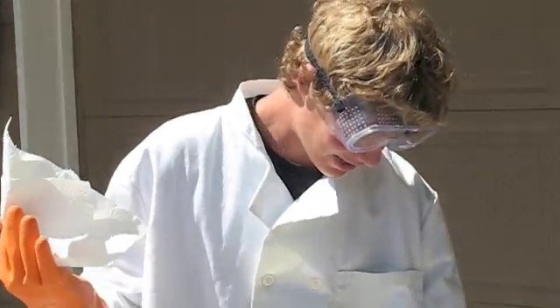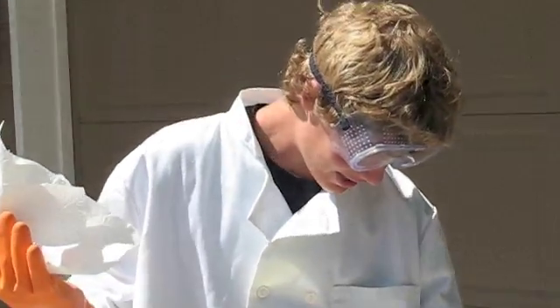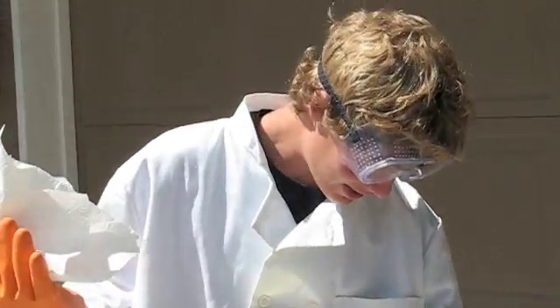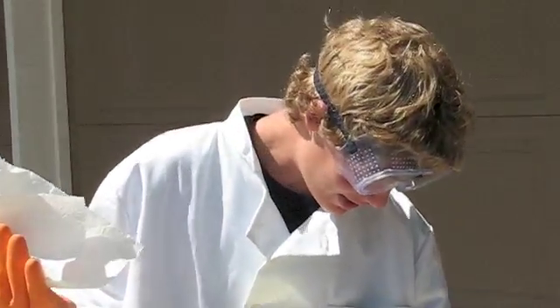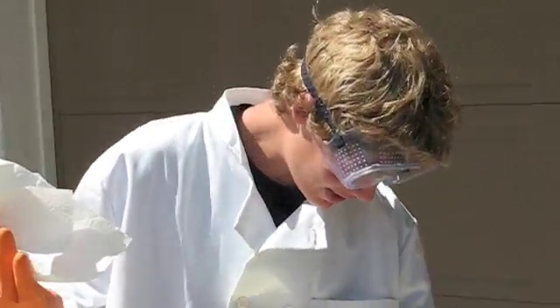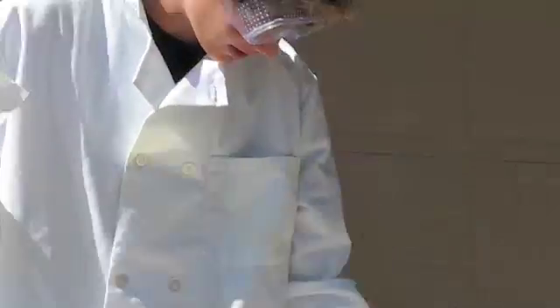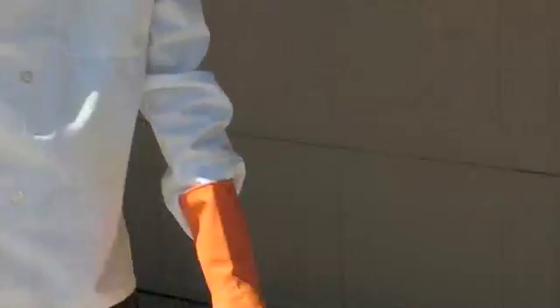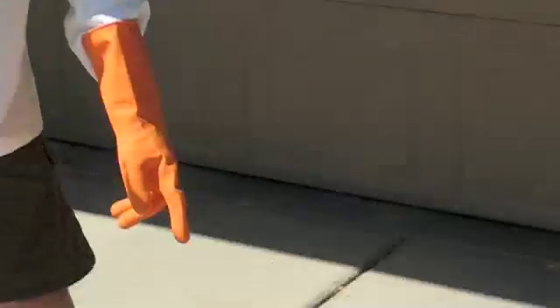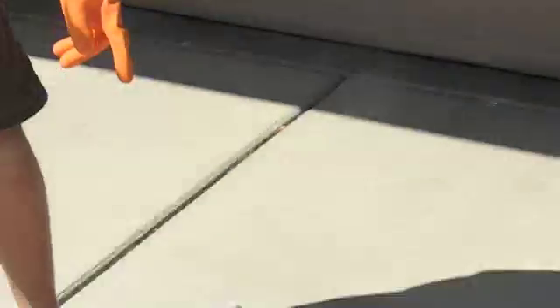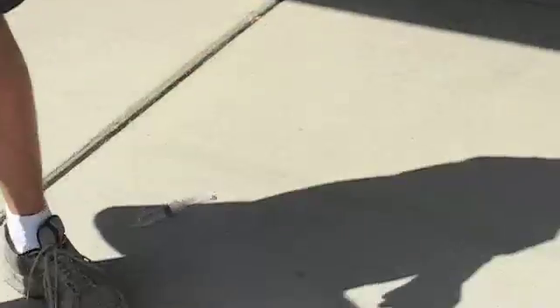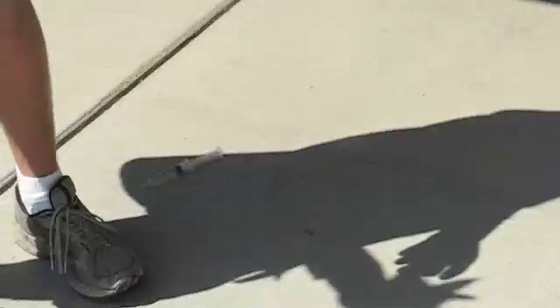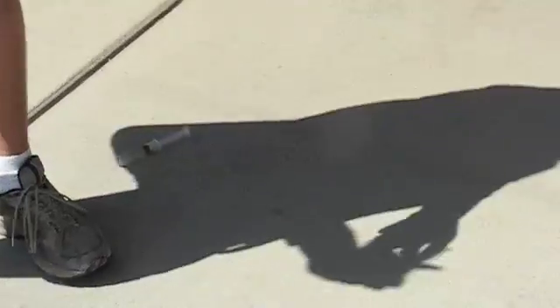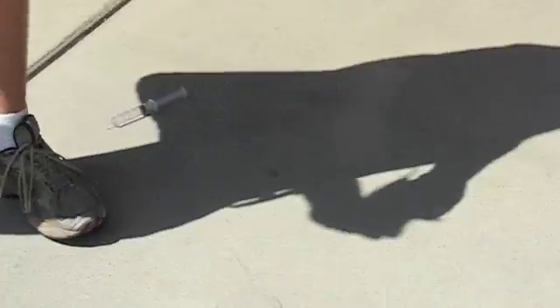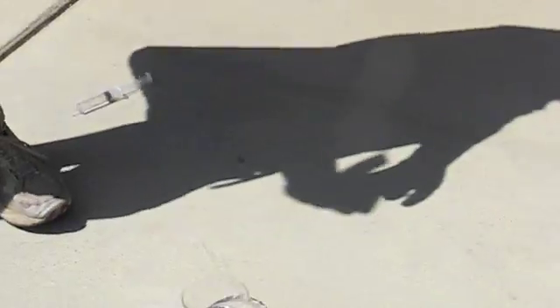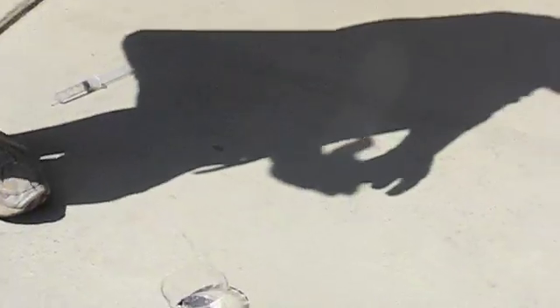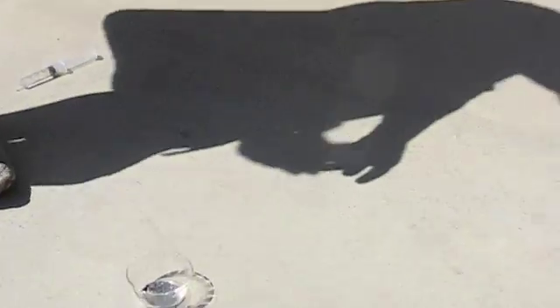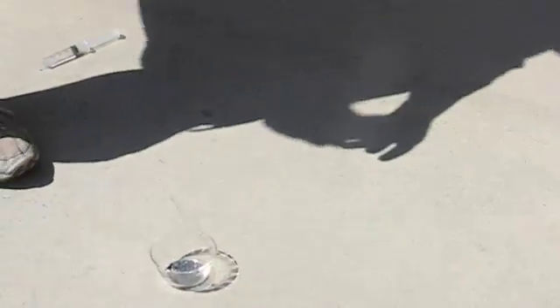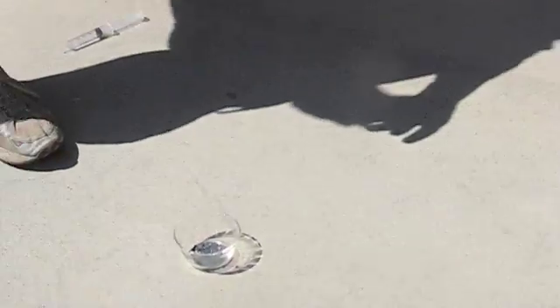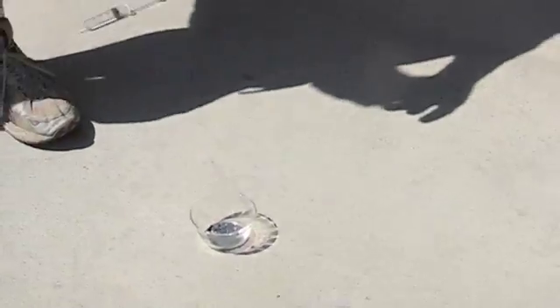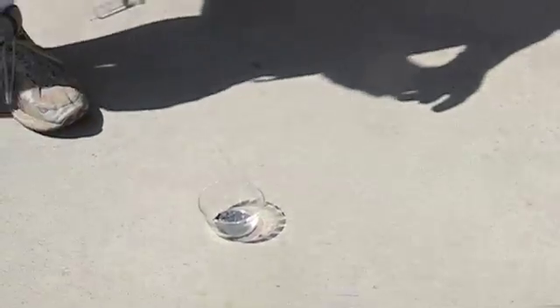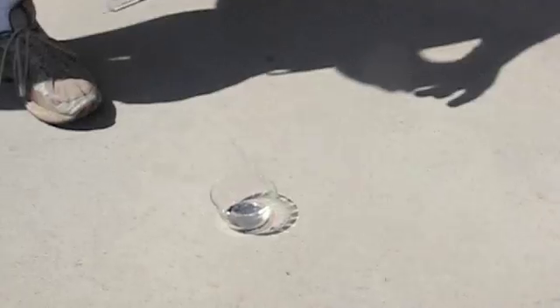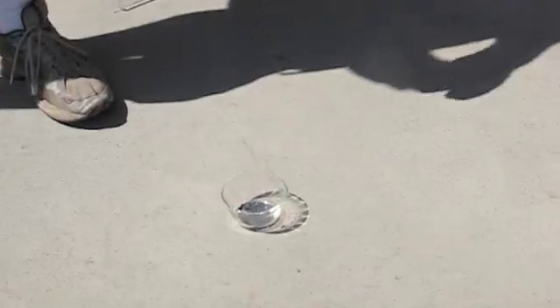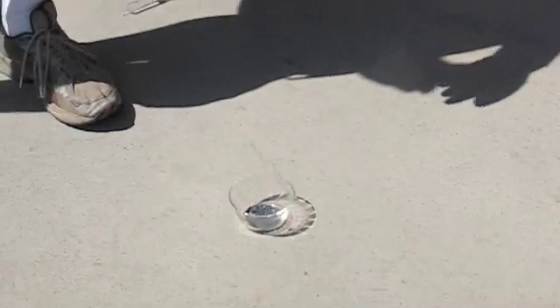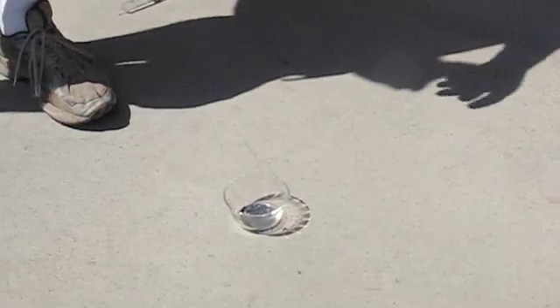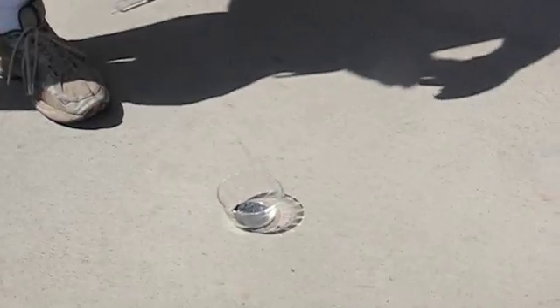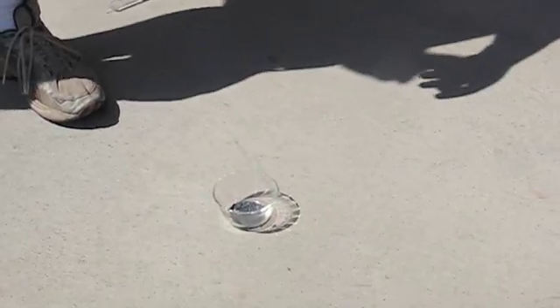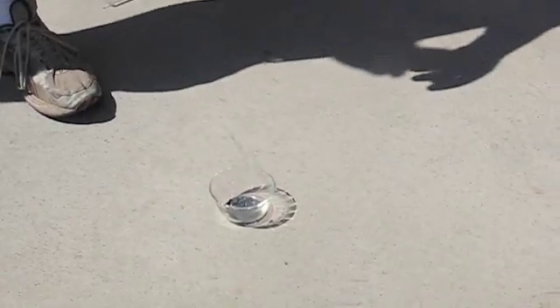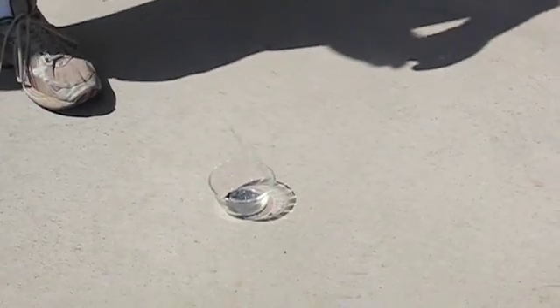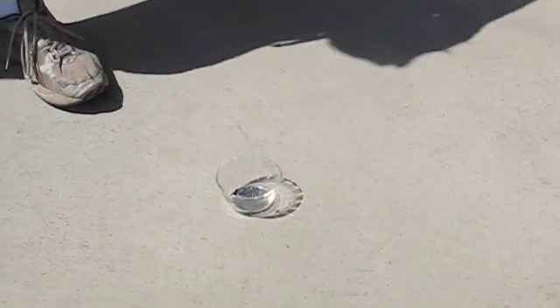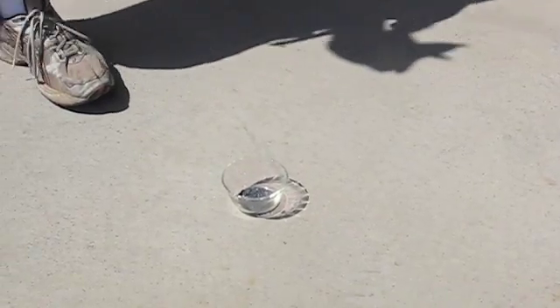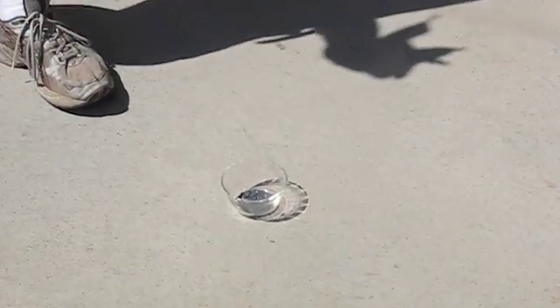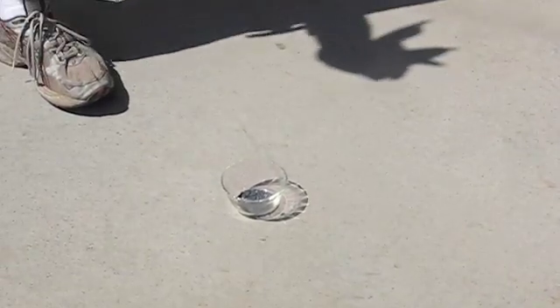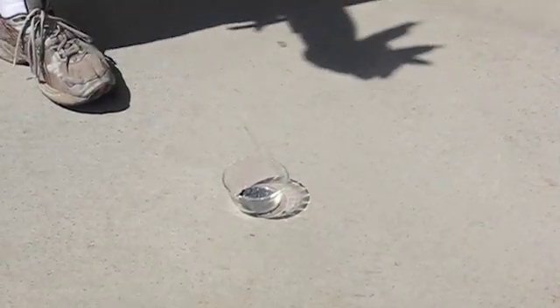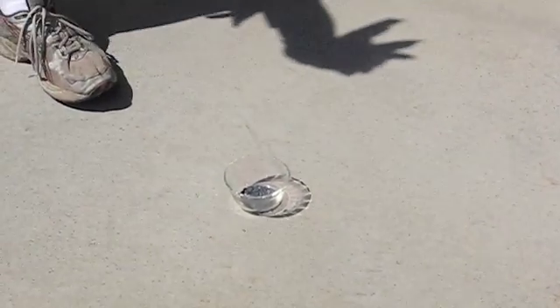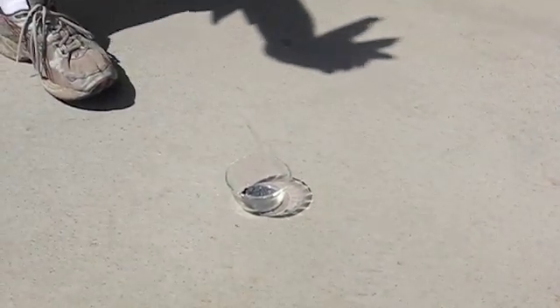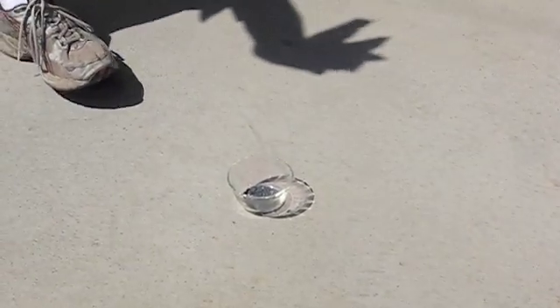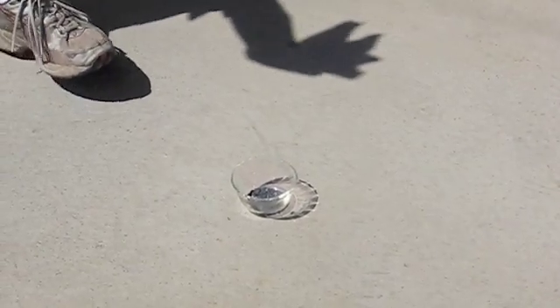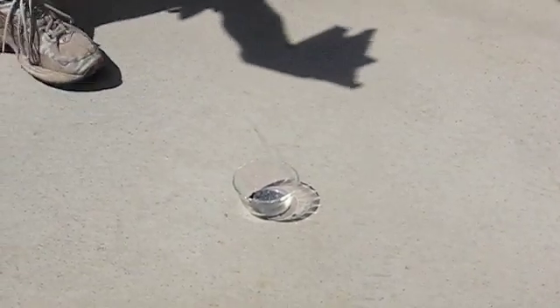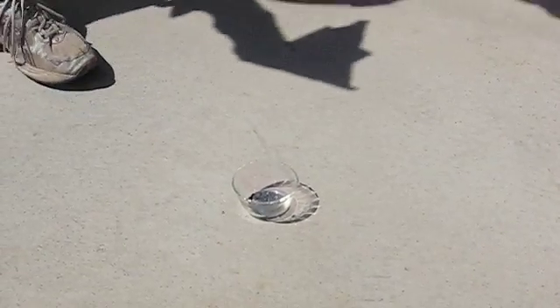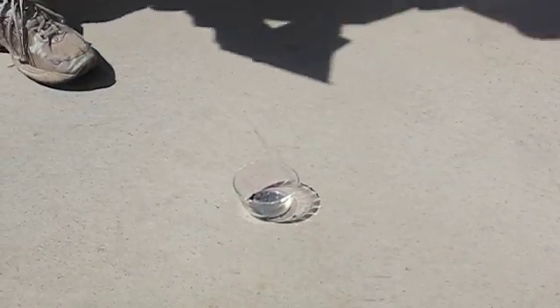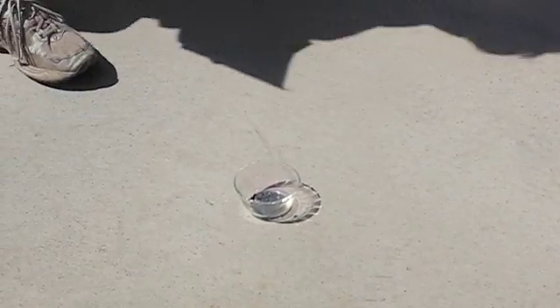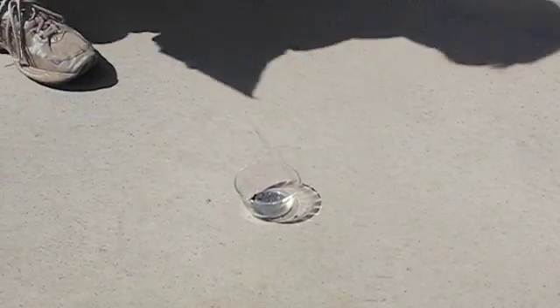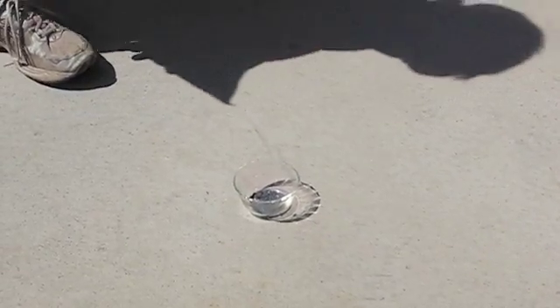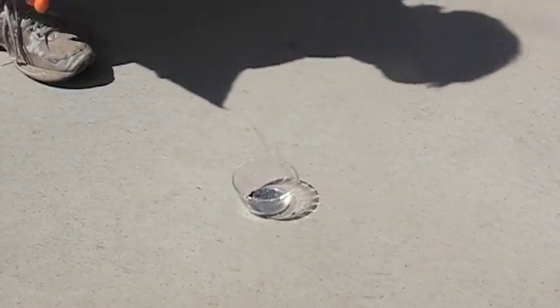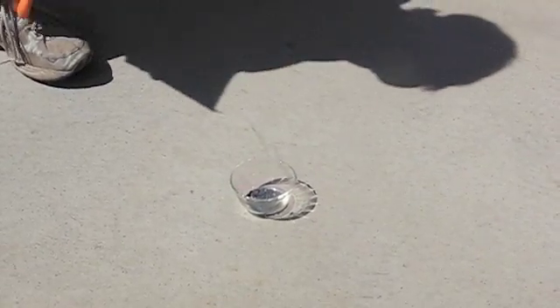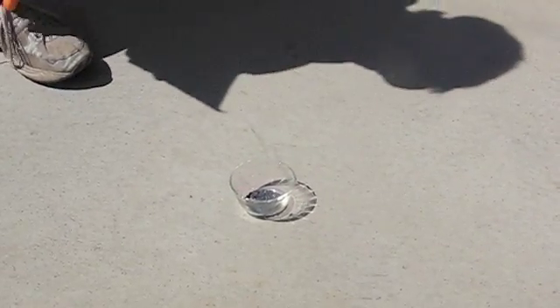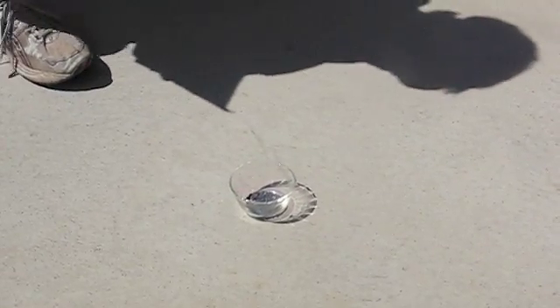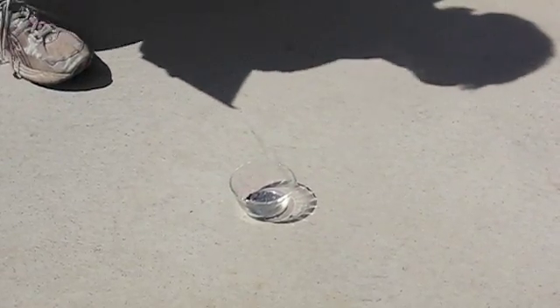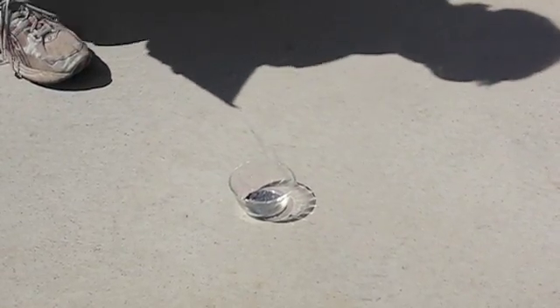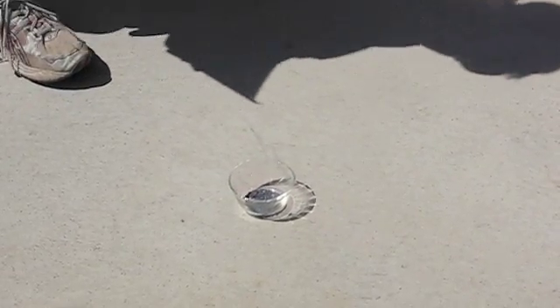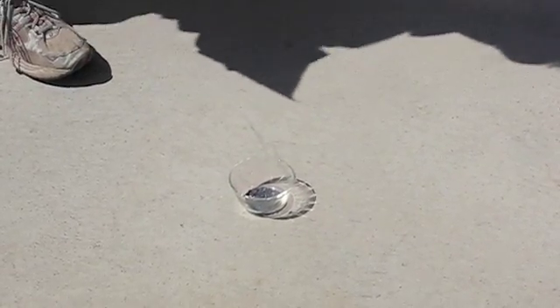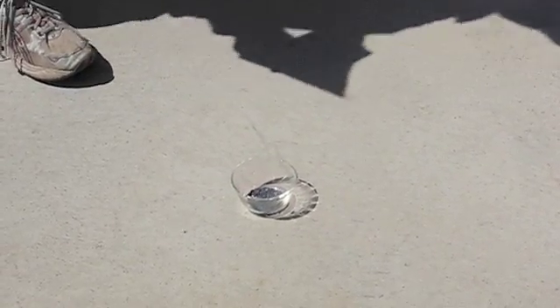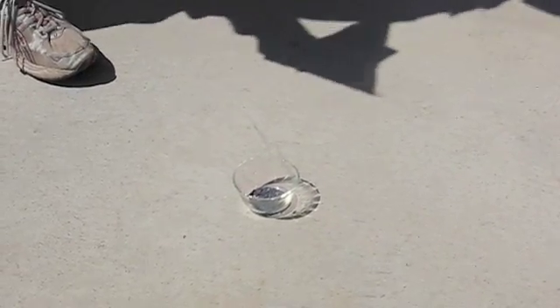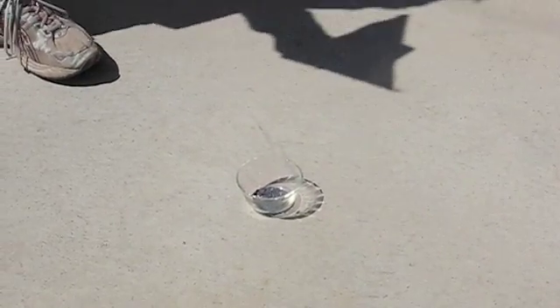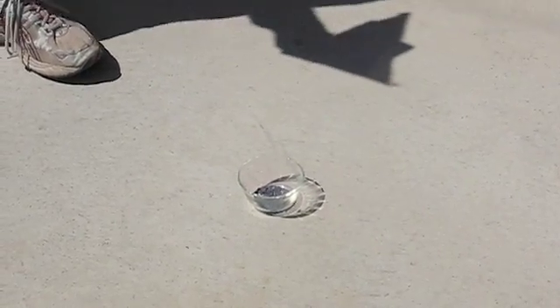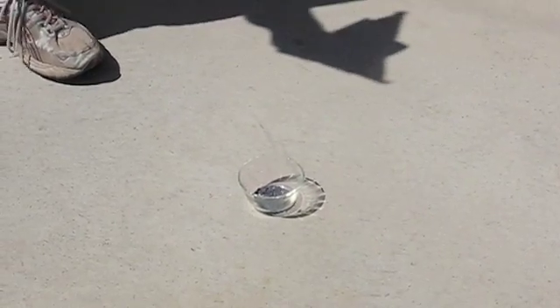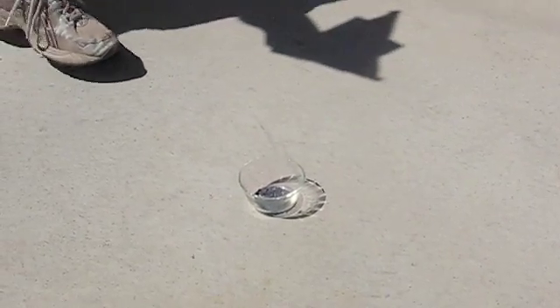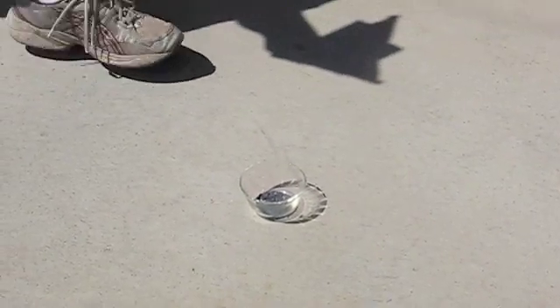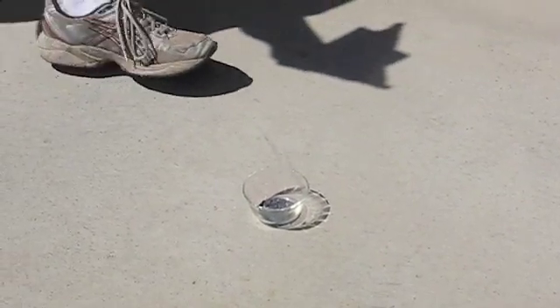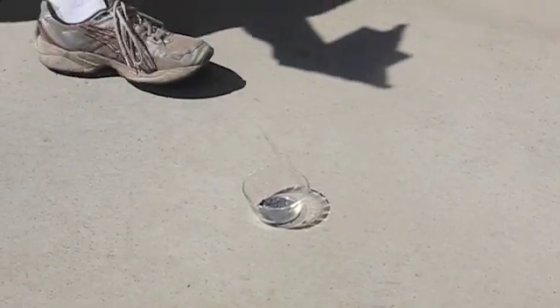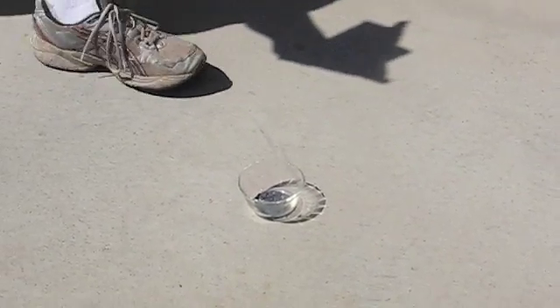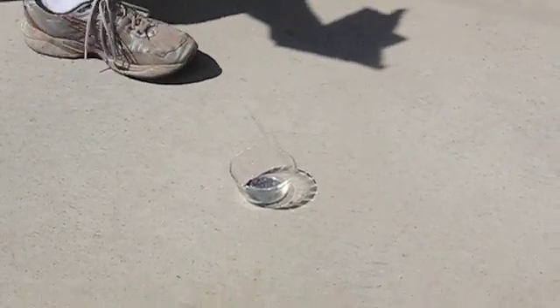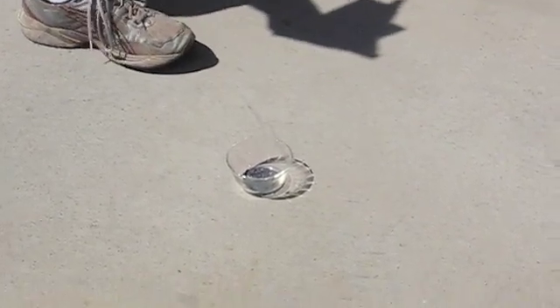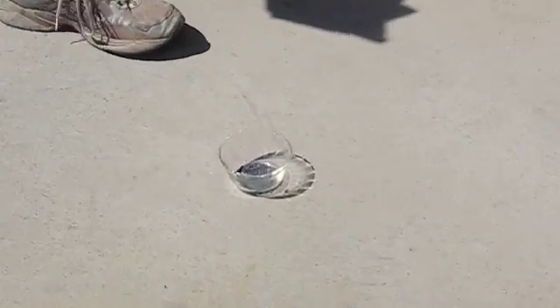And here I have iodine — elemental iodine crystals. You can see it's a purplish-greyish solid.